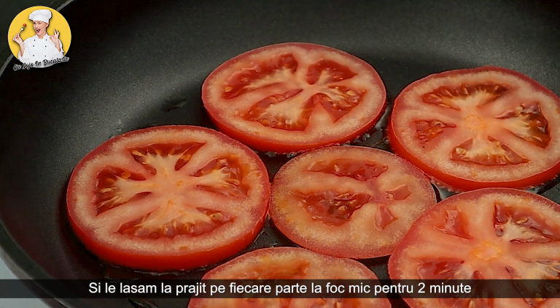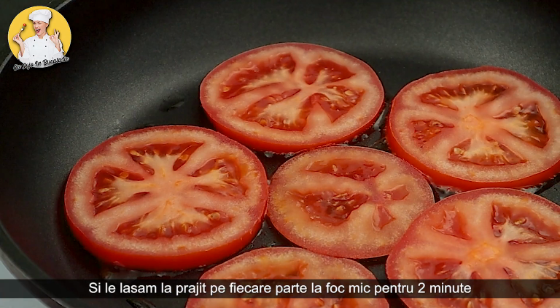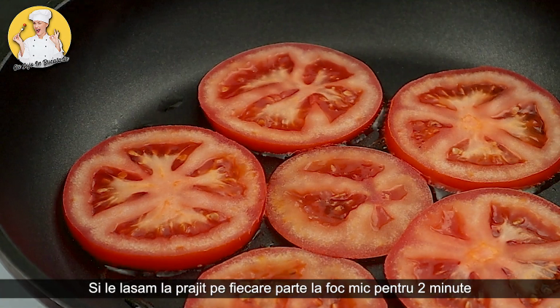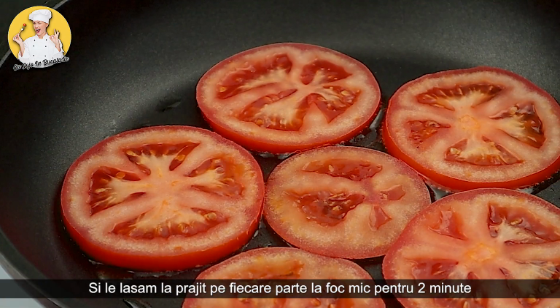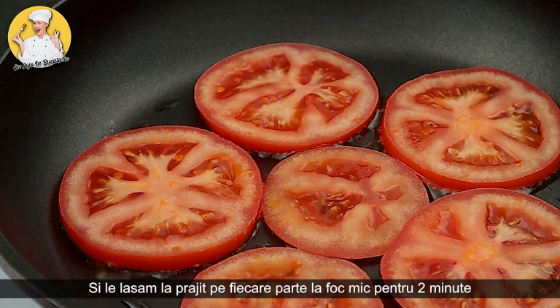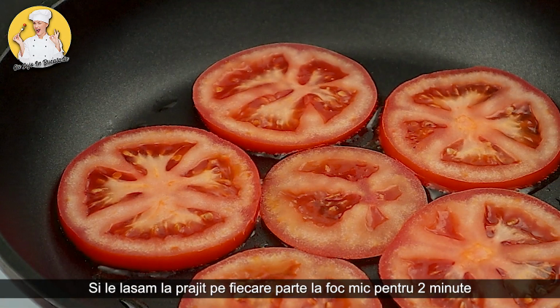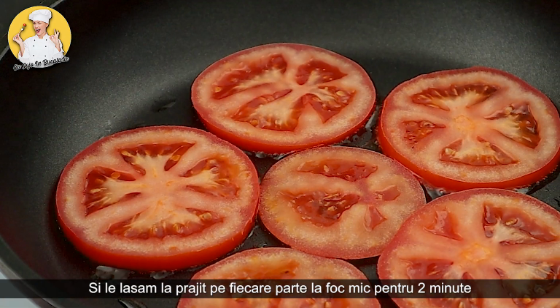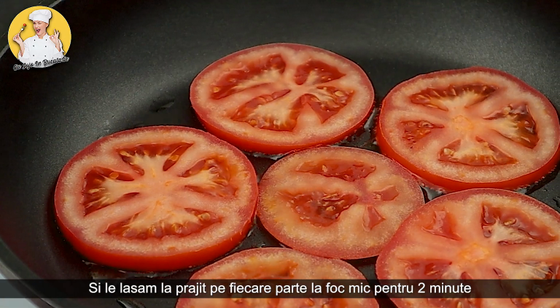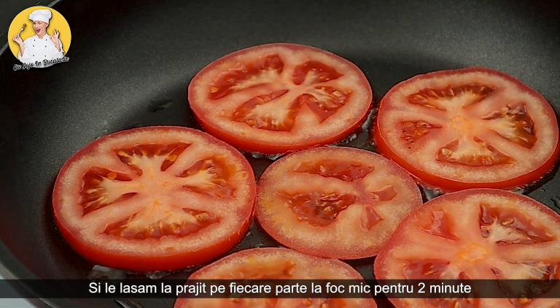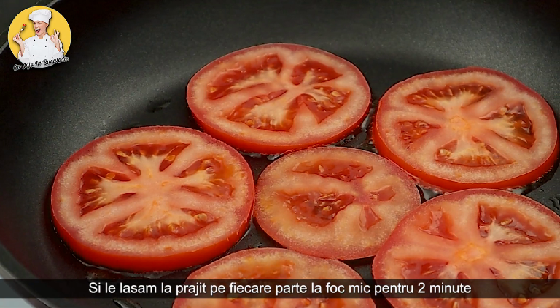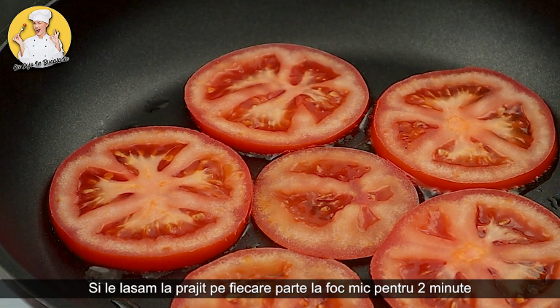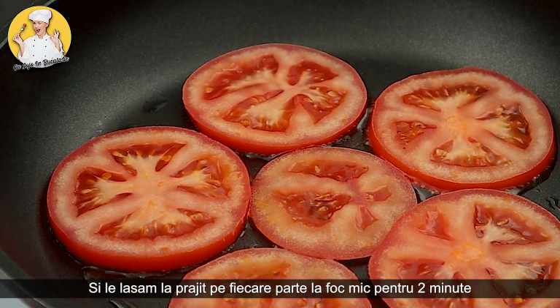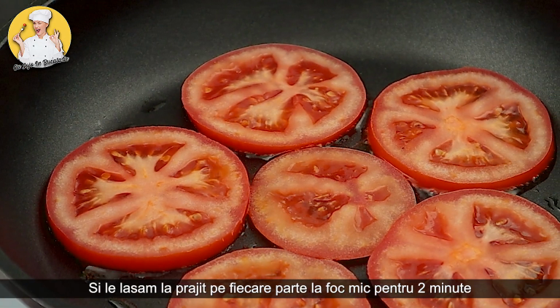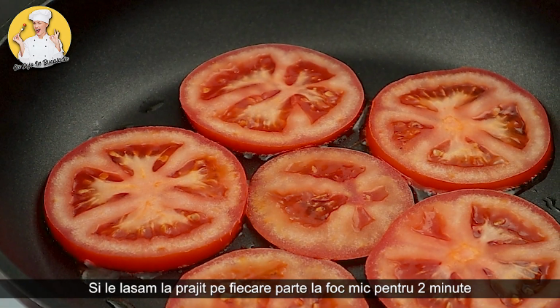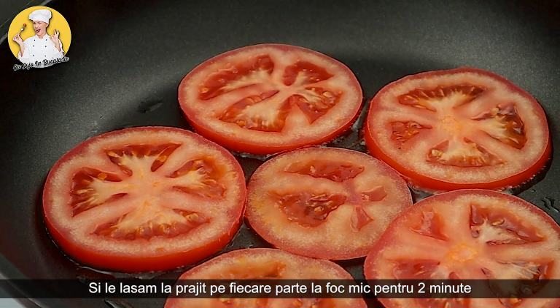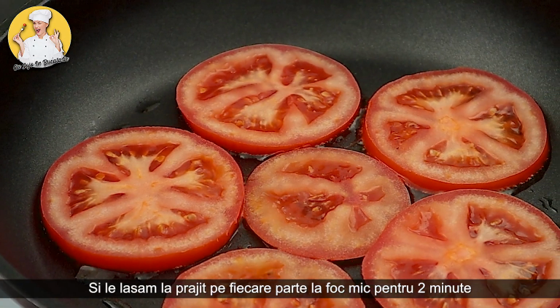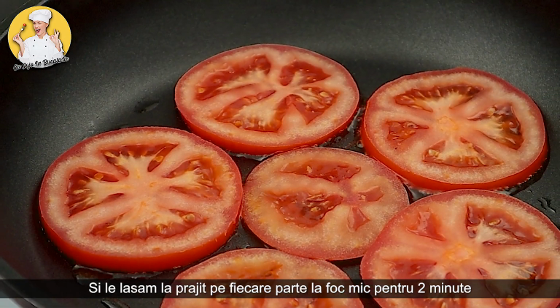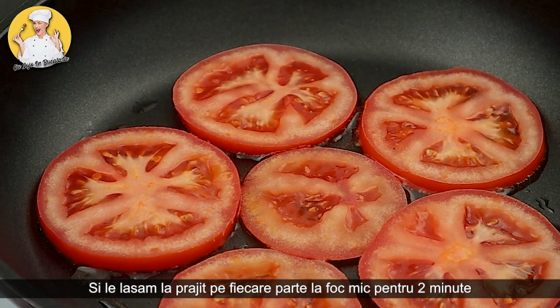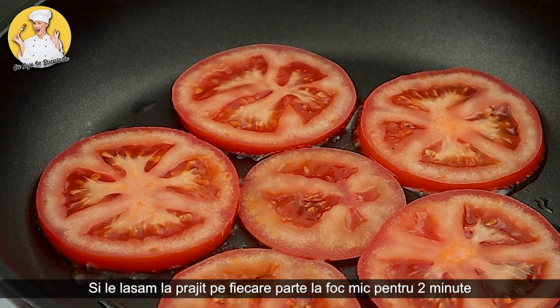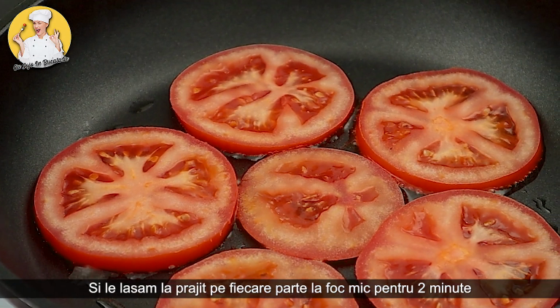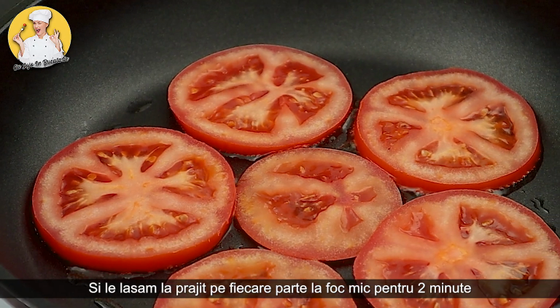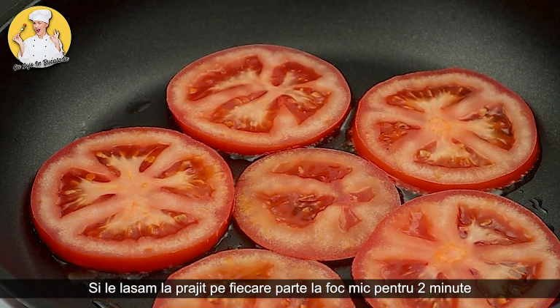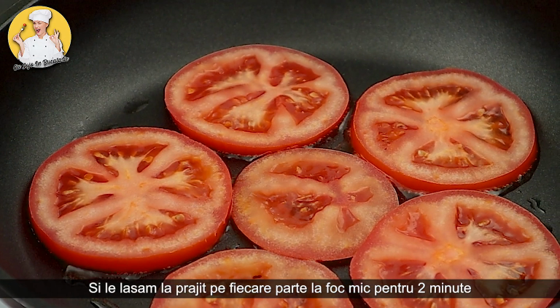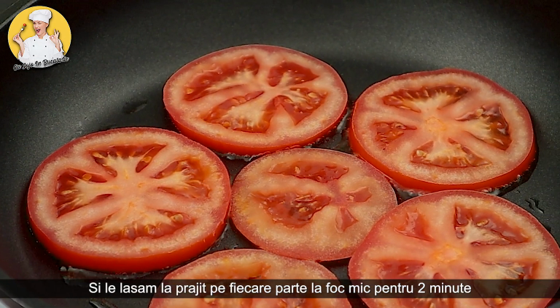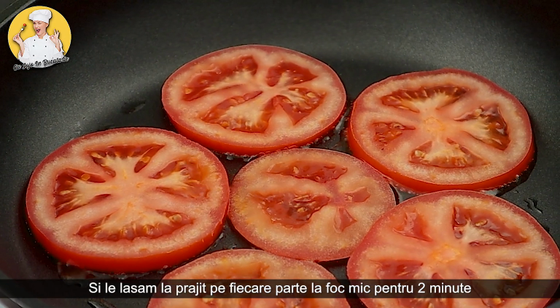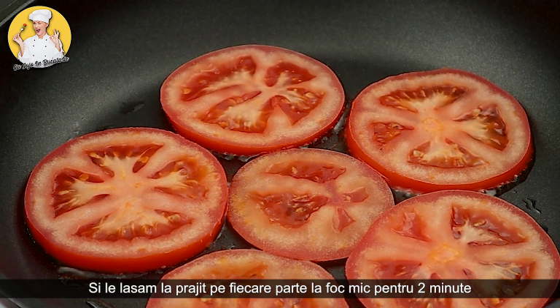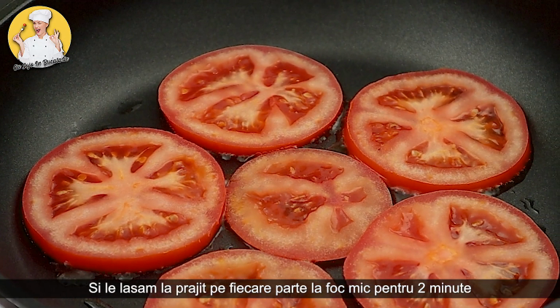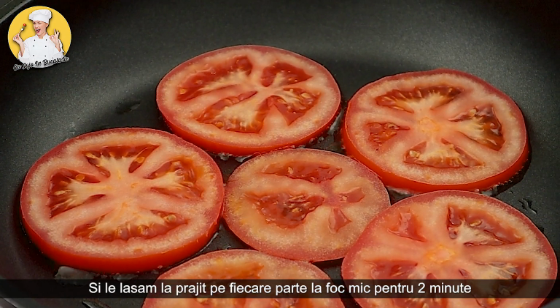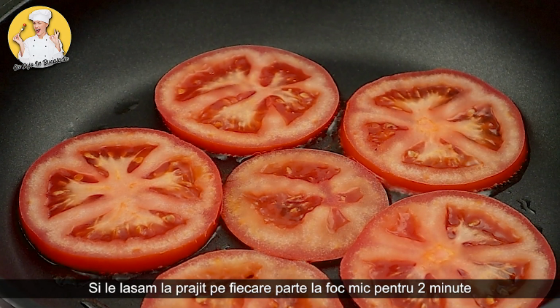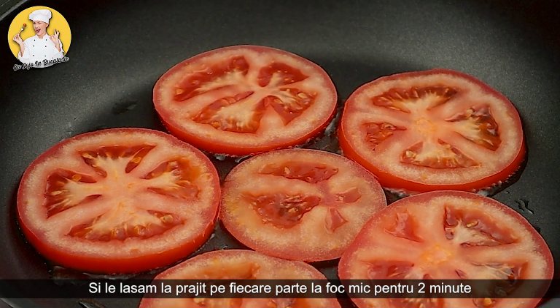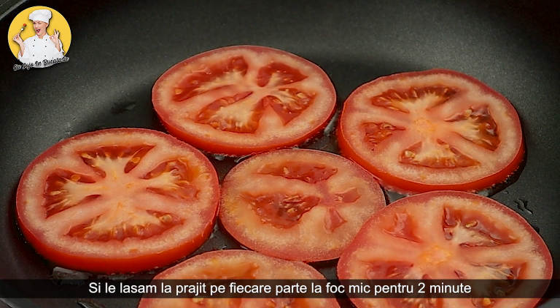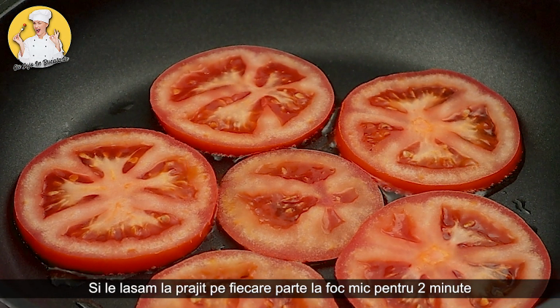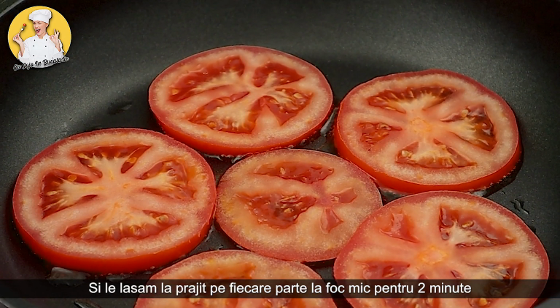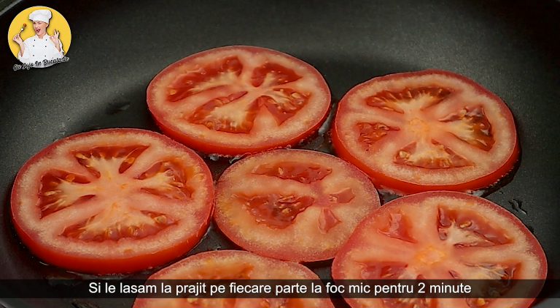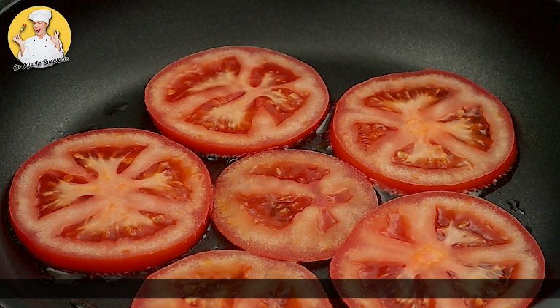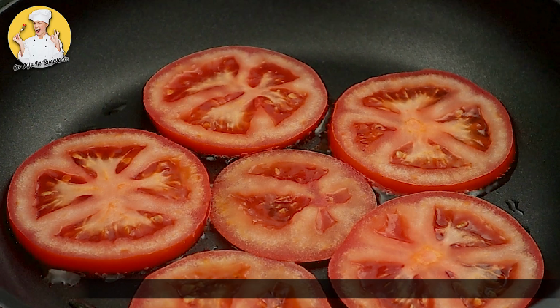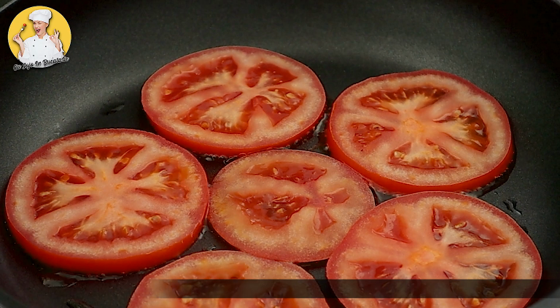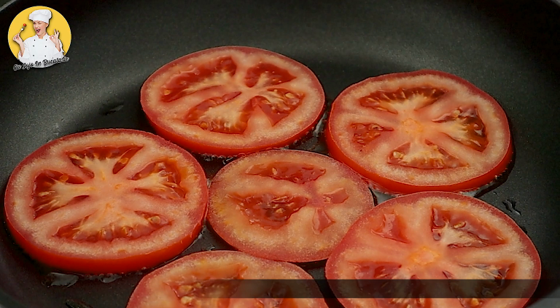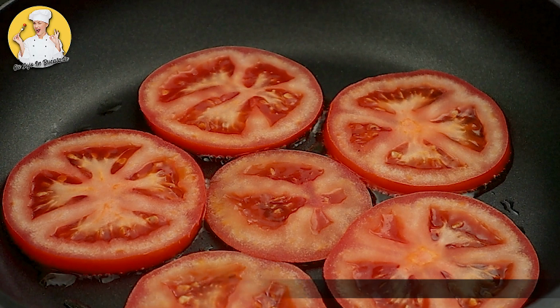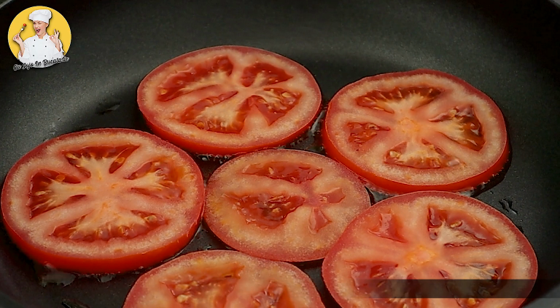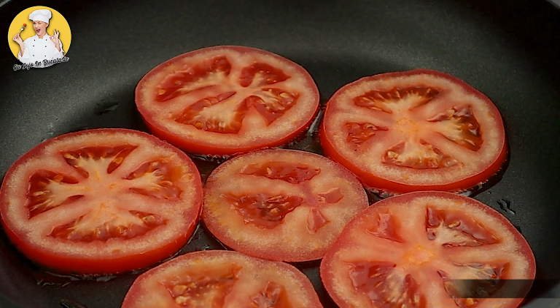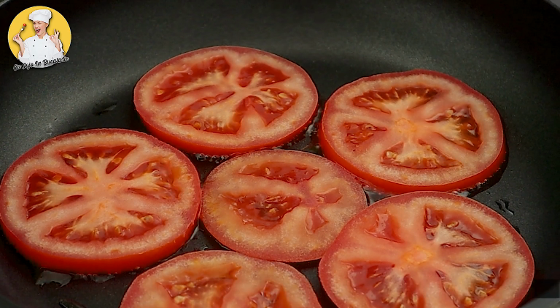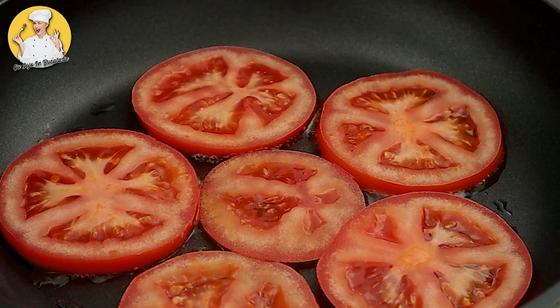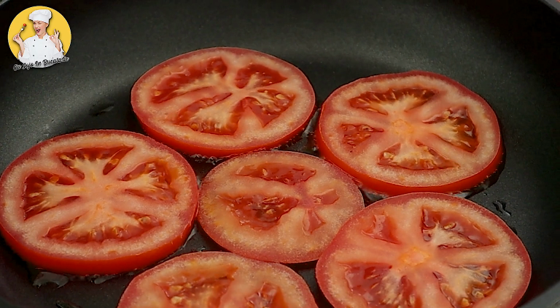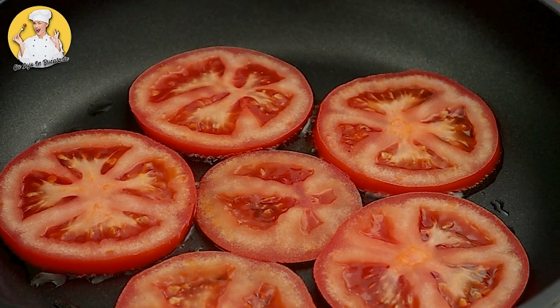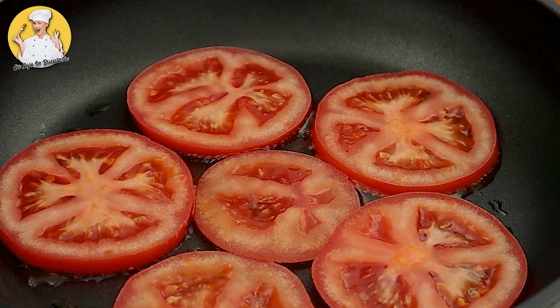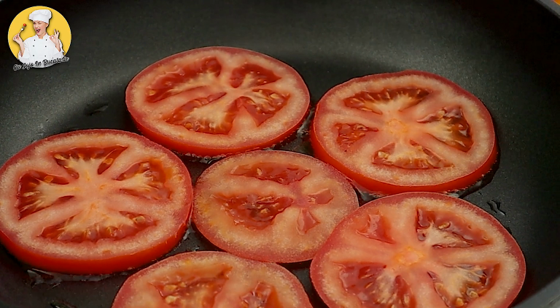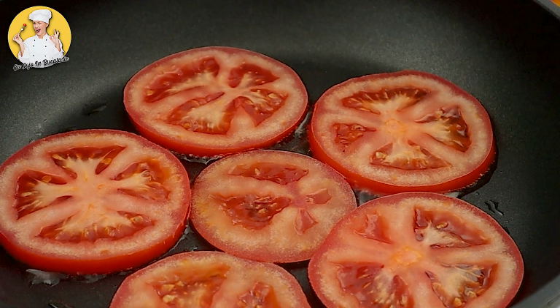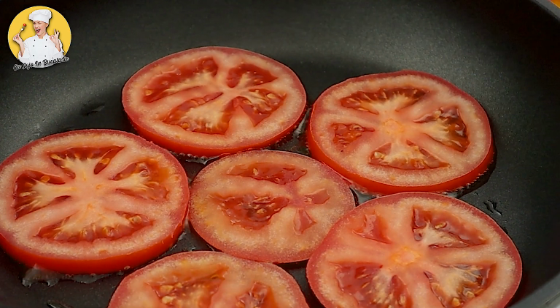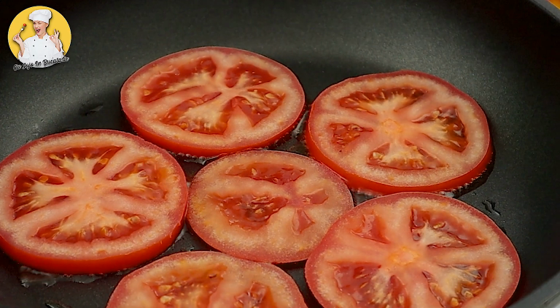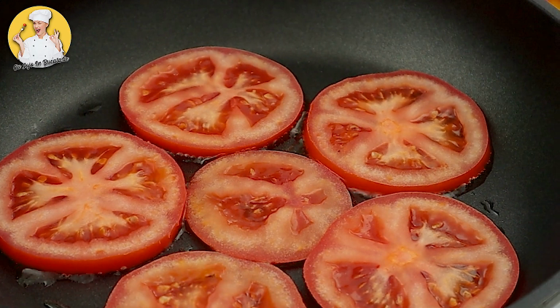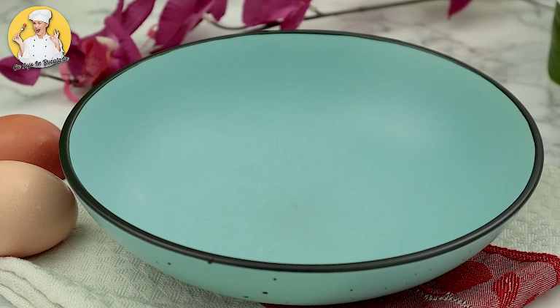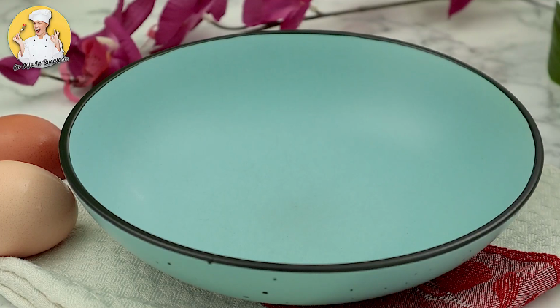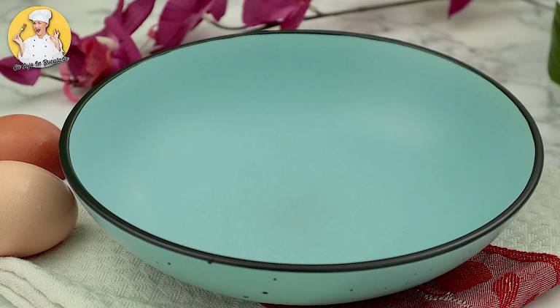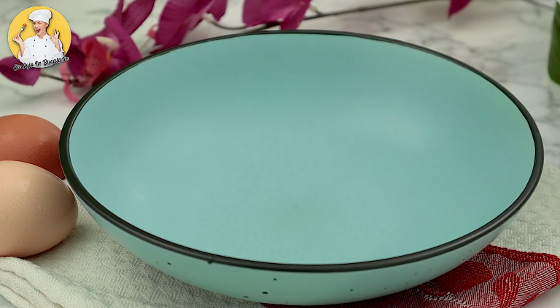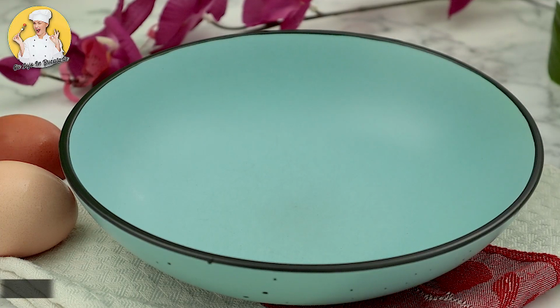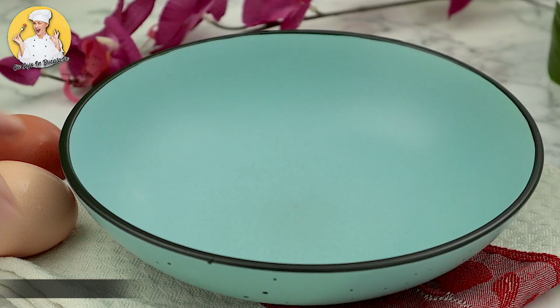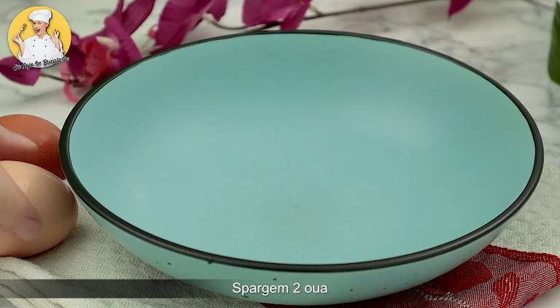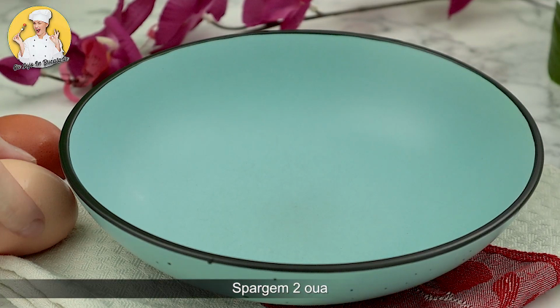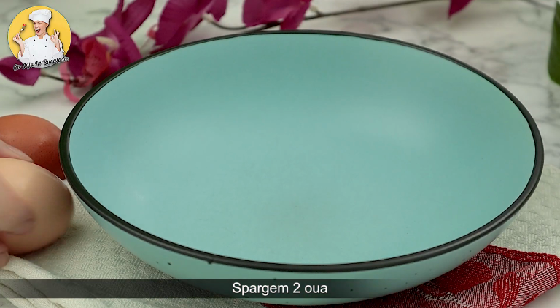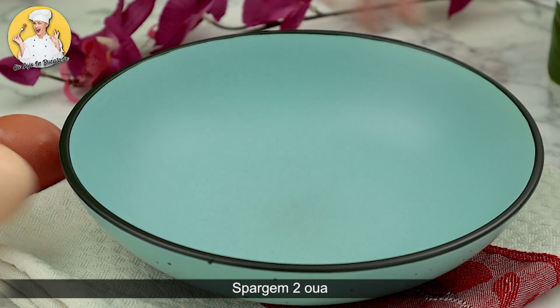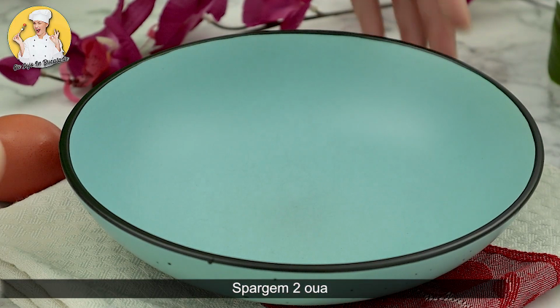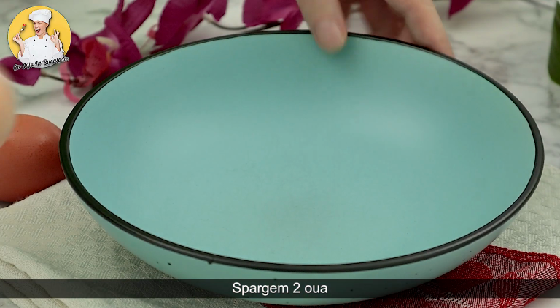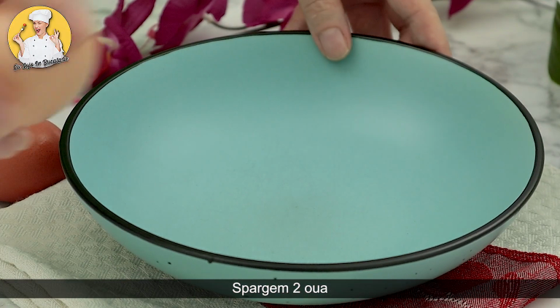Pour the flour and mix. Add the flour. Cut the dough into the knob.